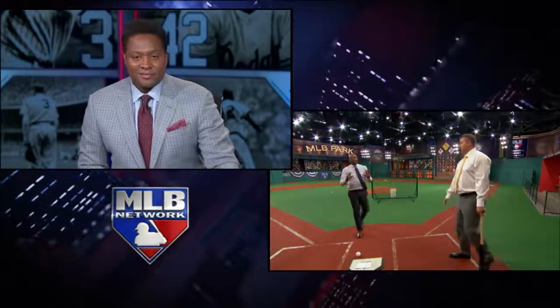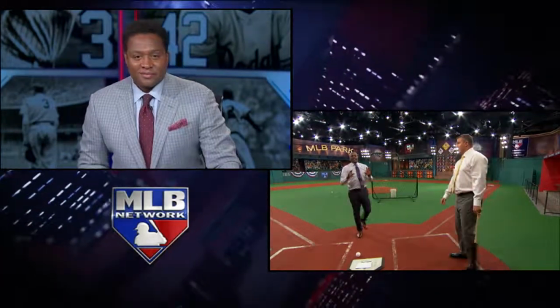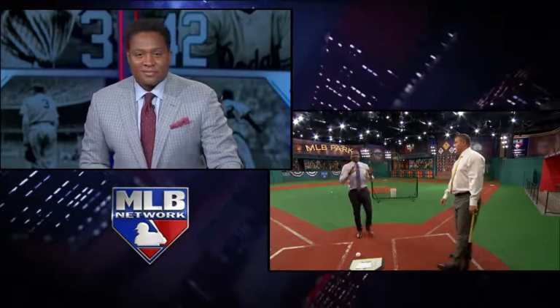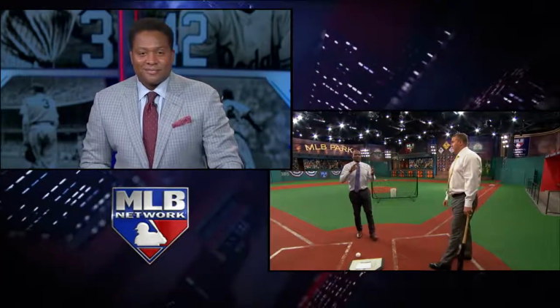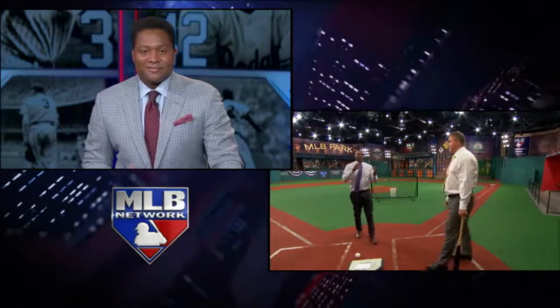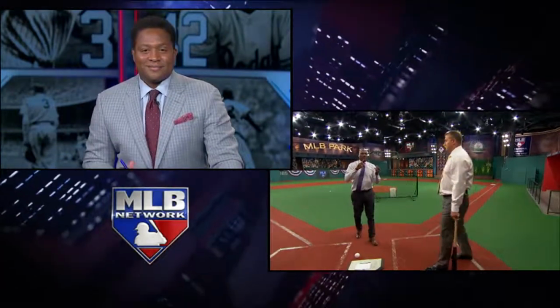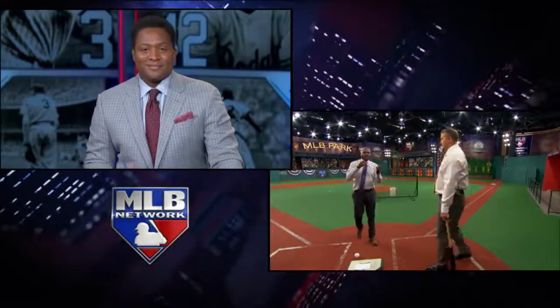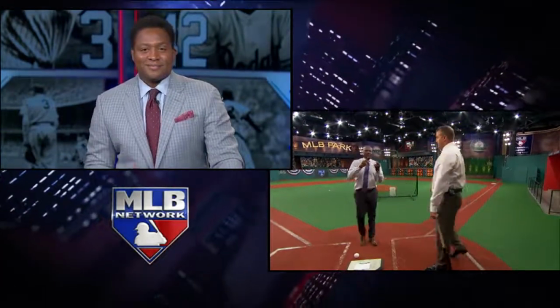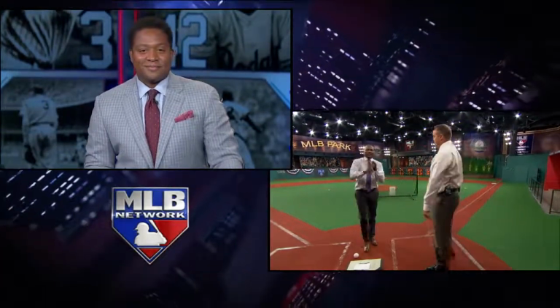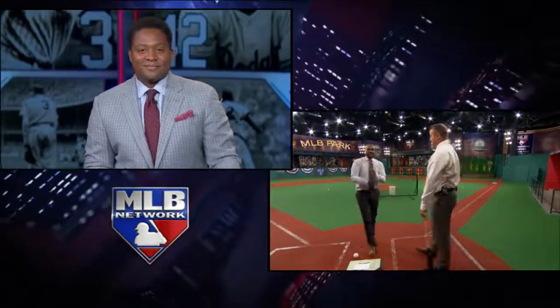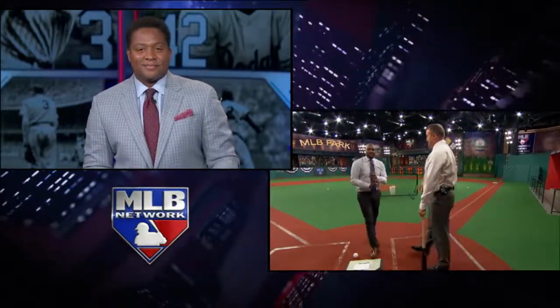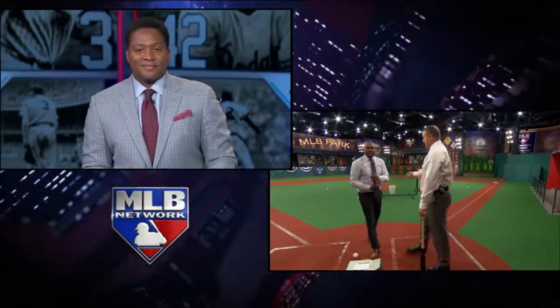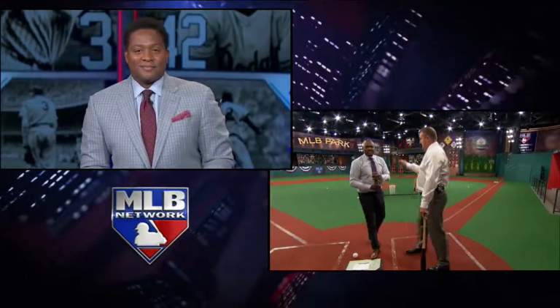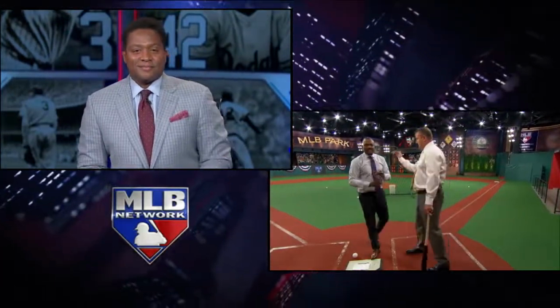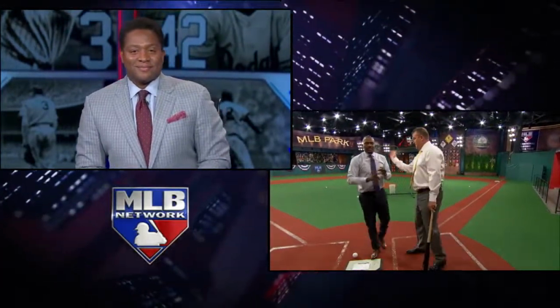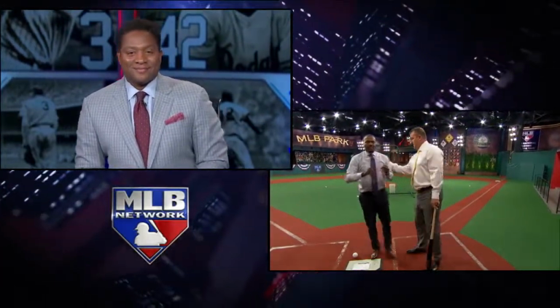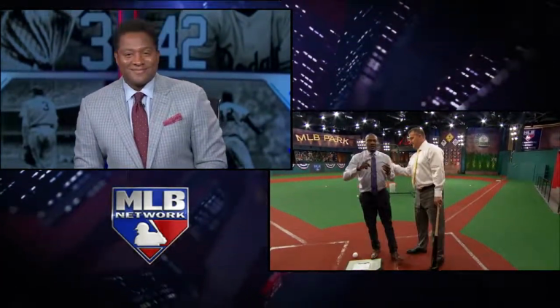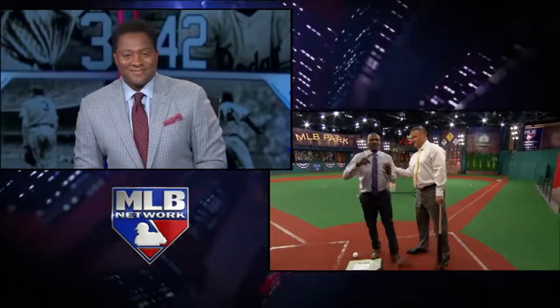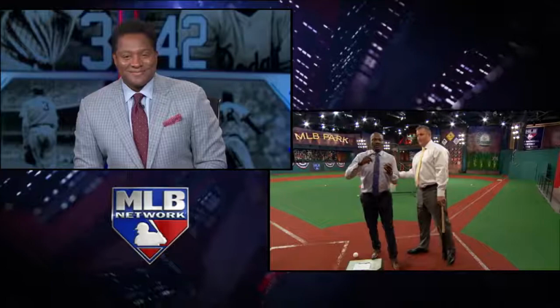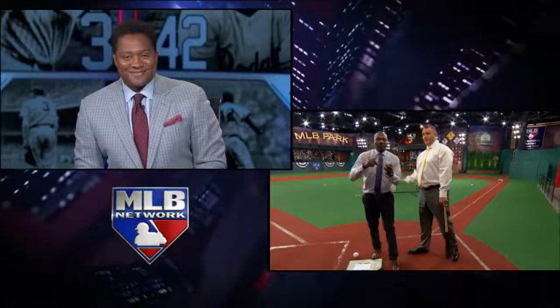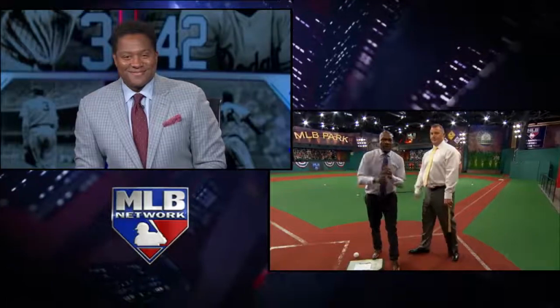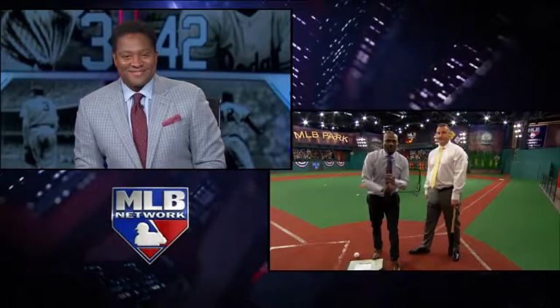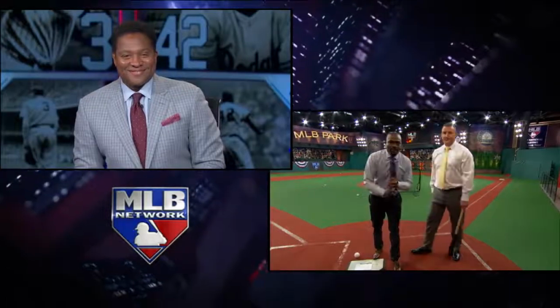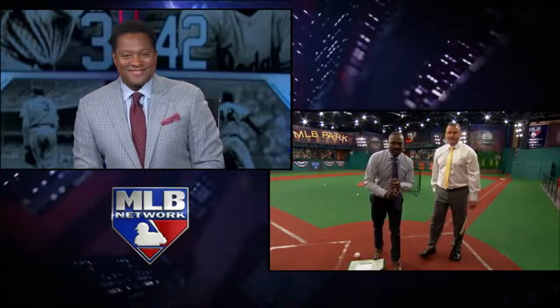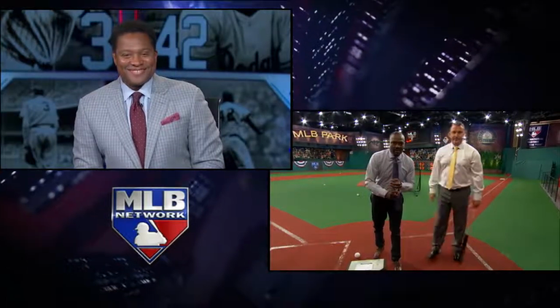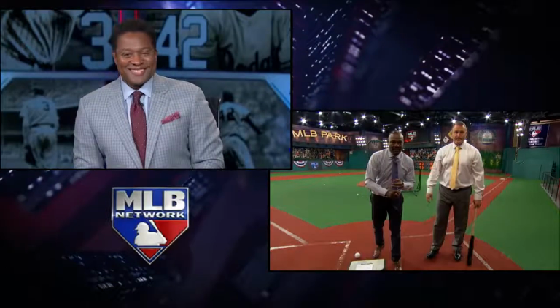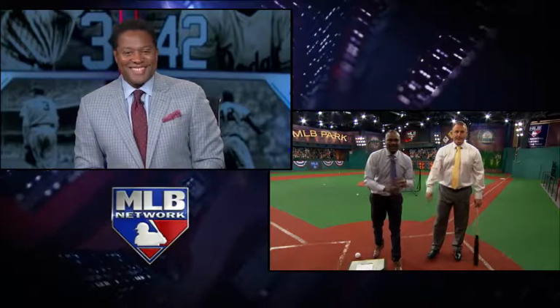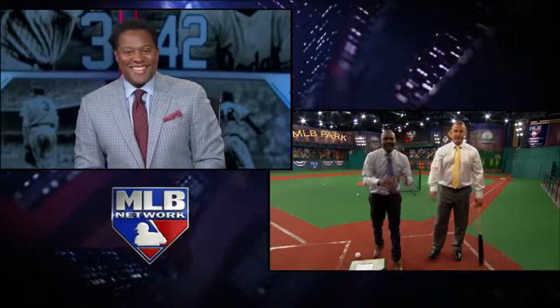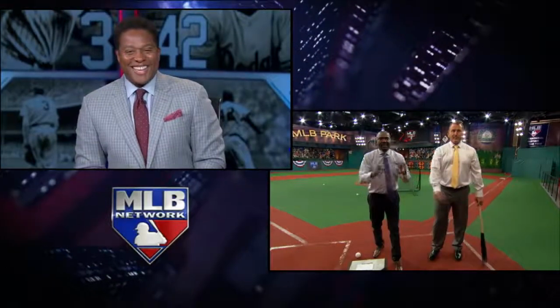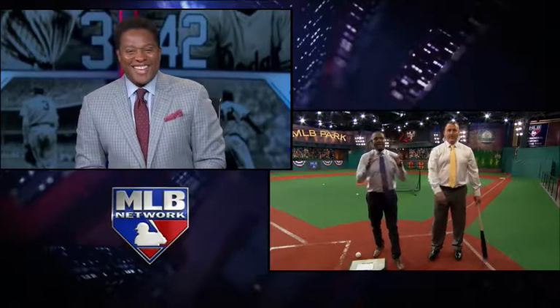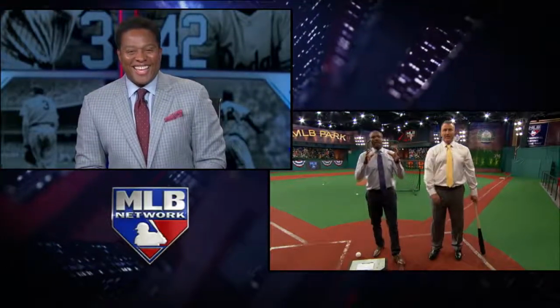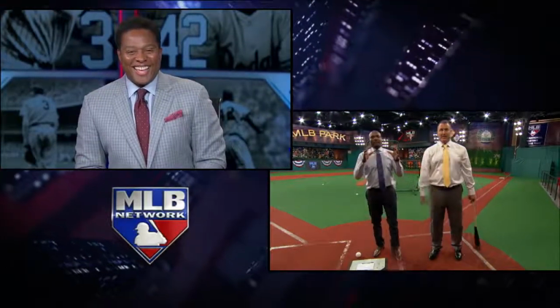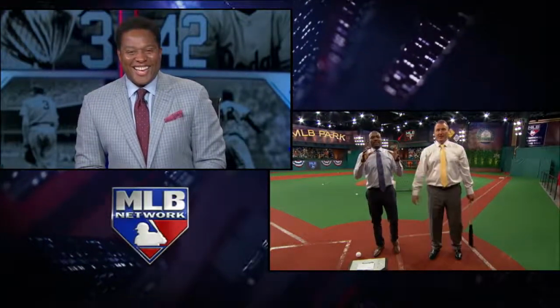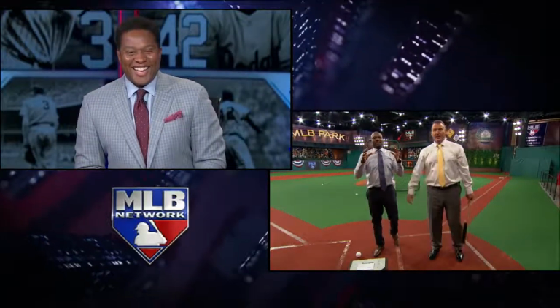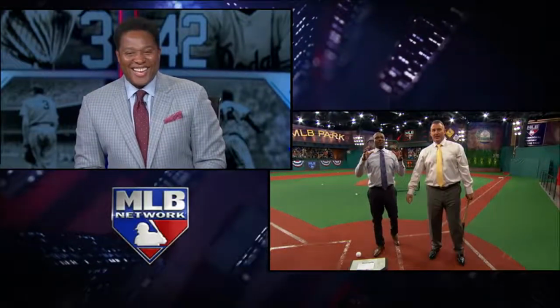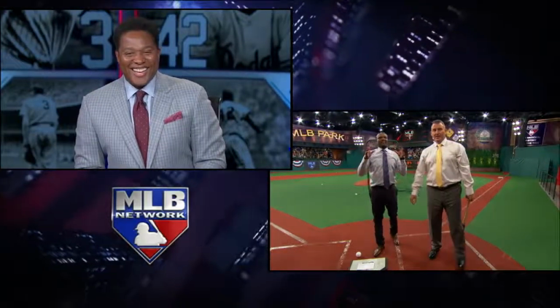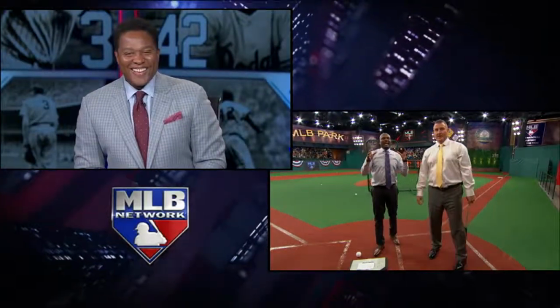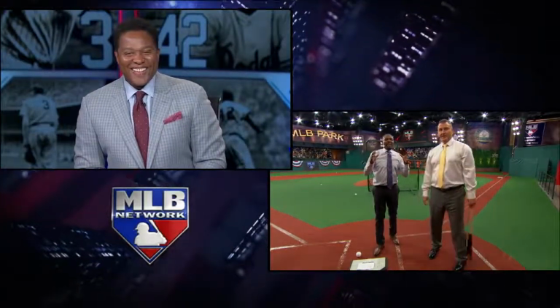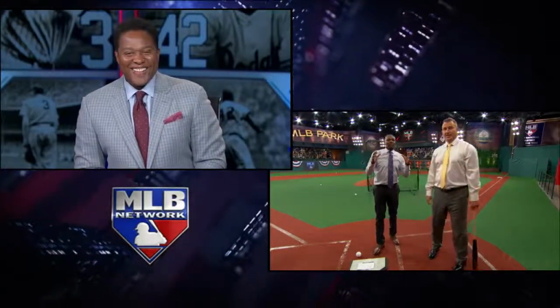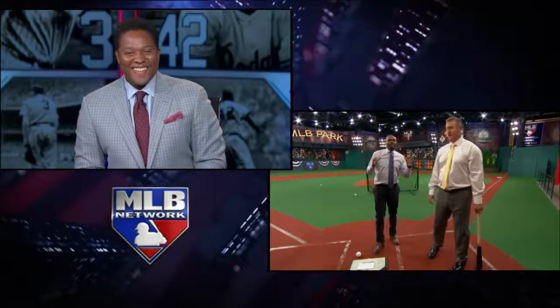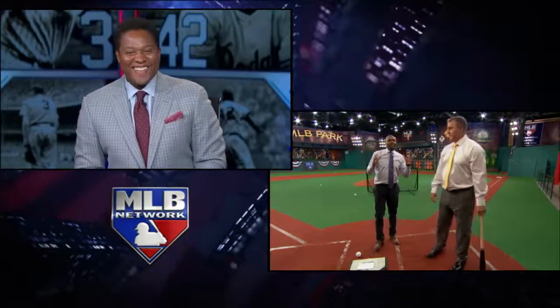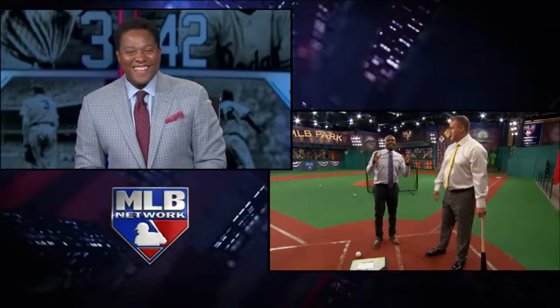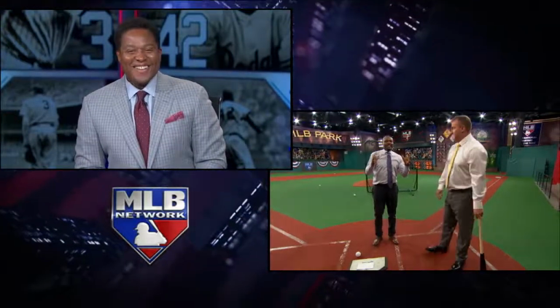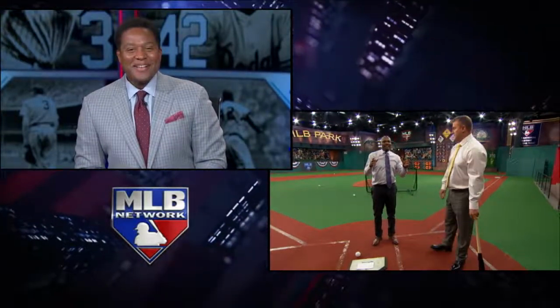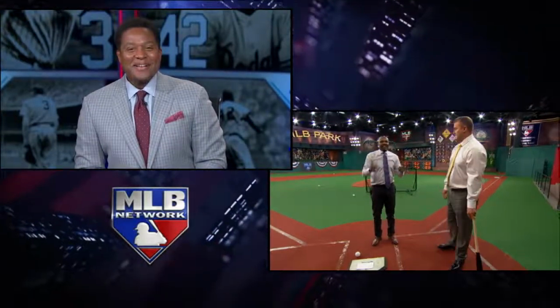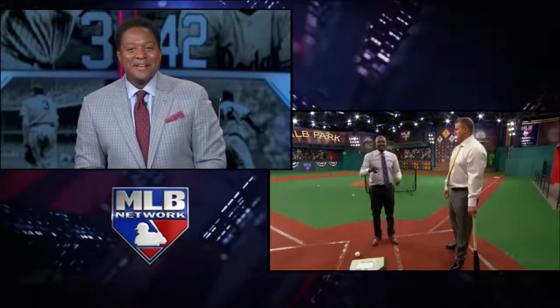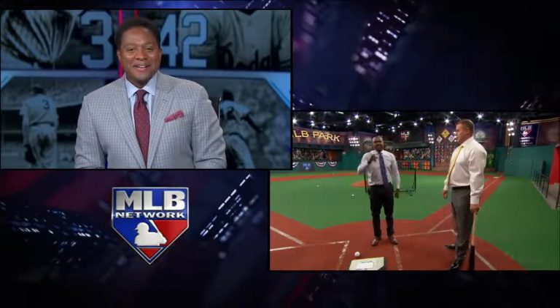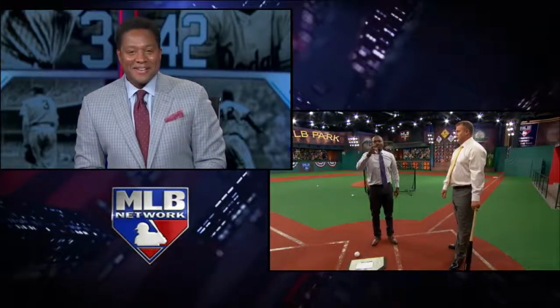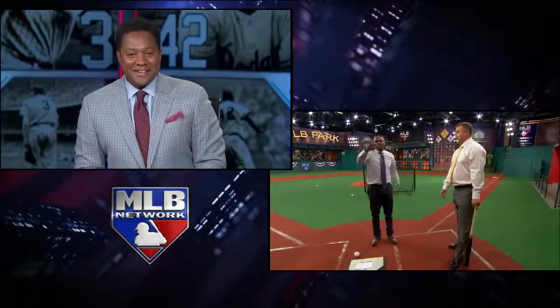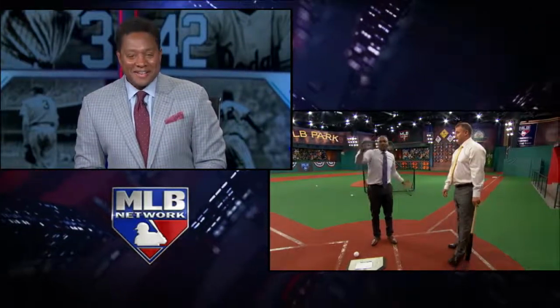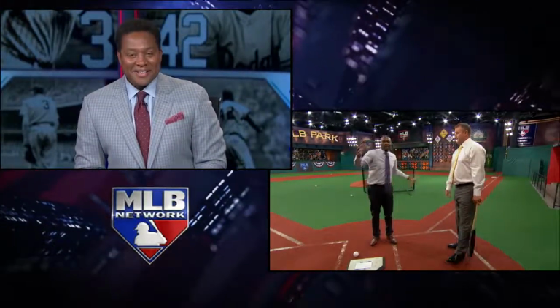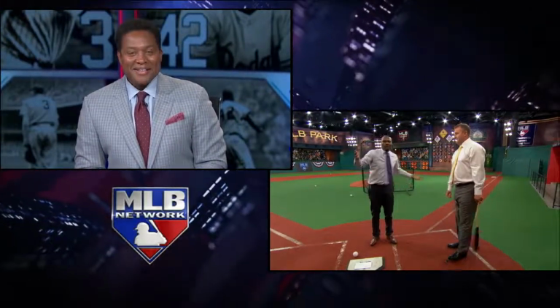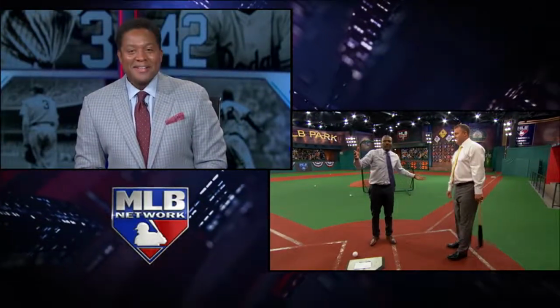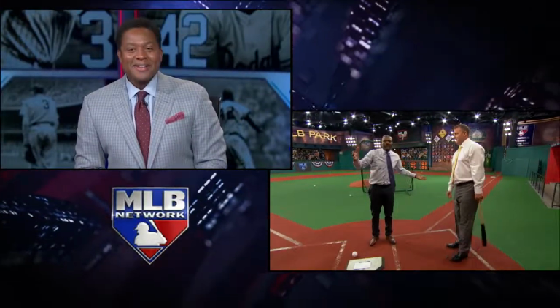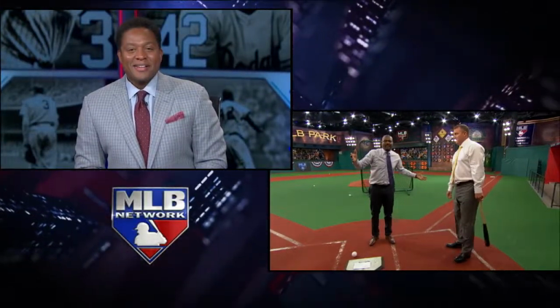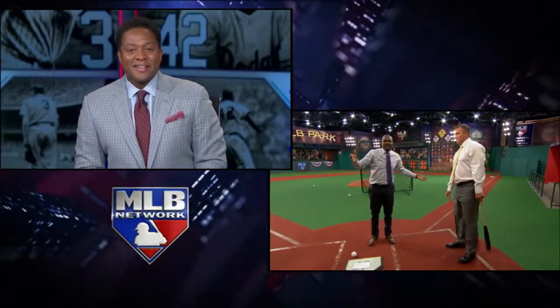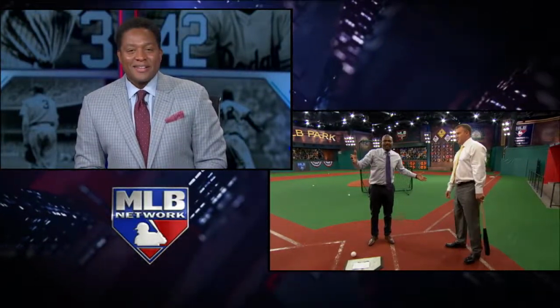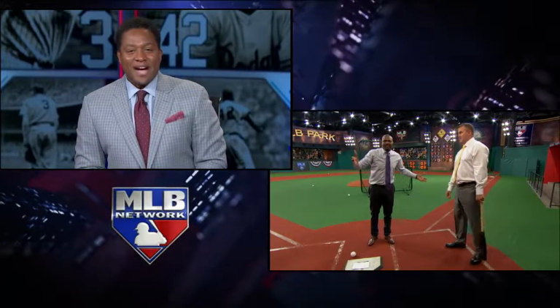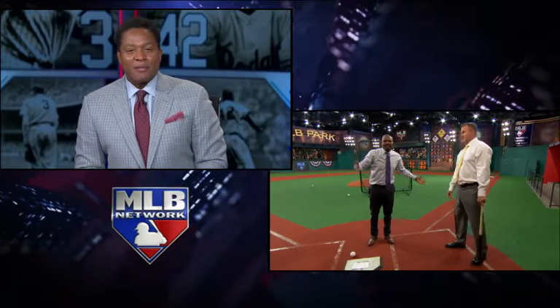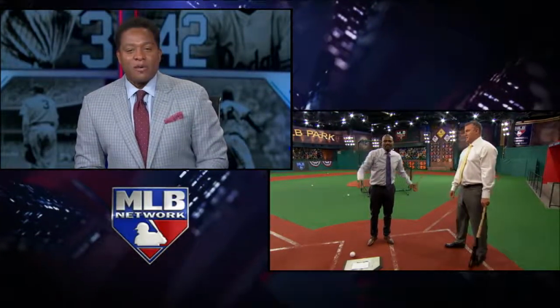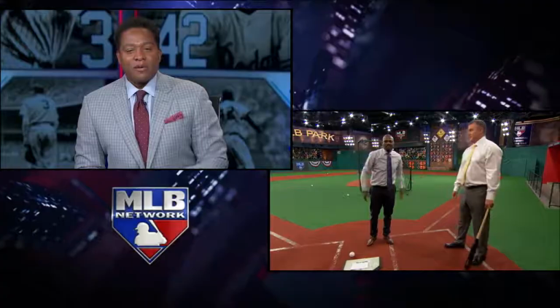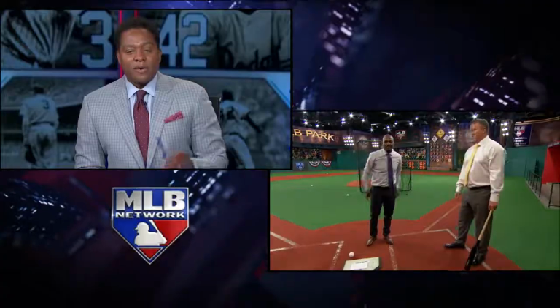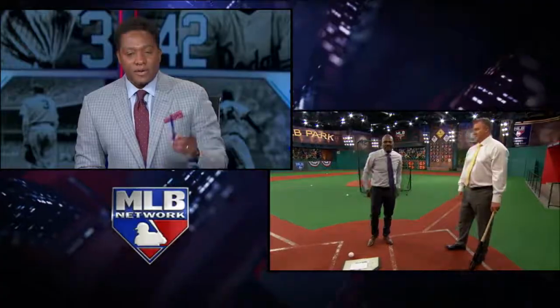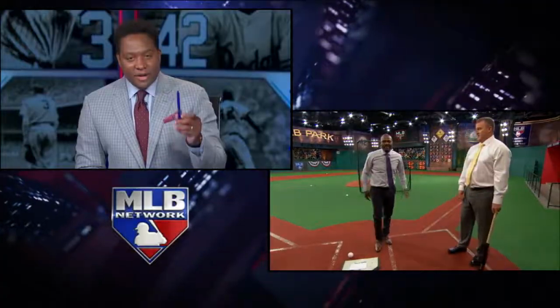We've covered hitting lefties, covered the breaking ball. Now we're going to give you a game plan to hit. Let's go.